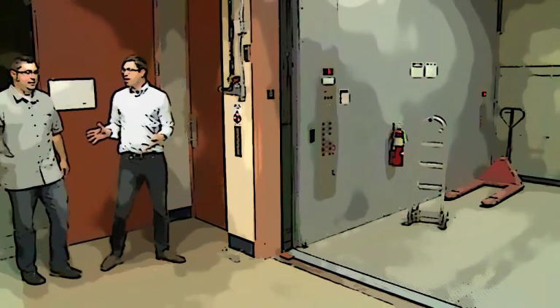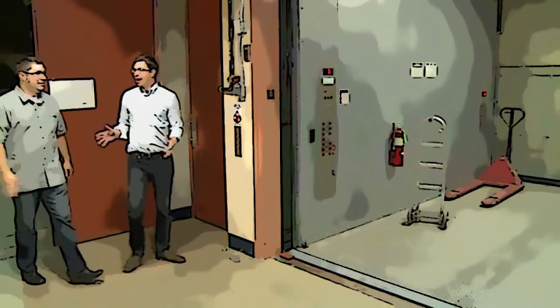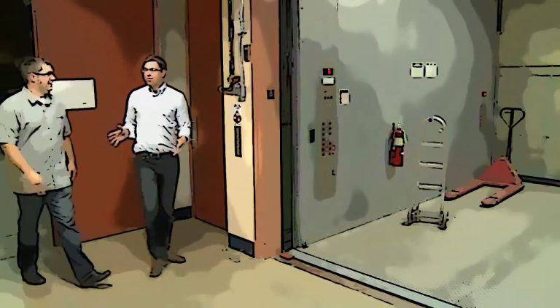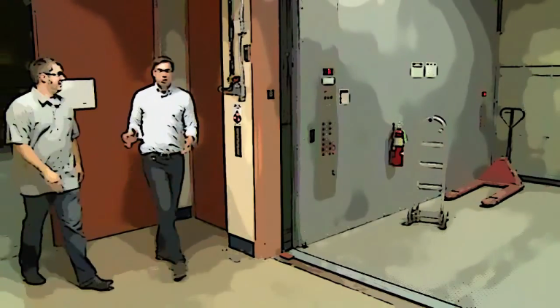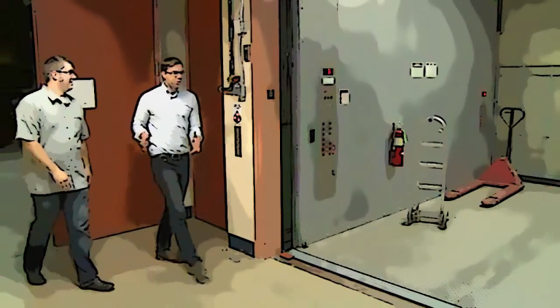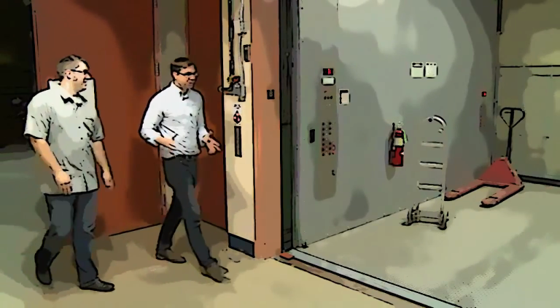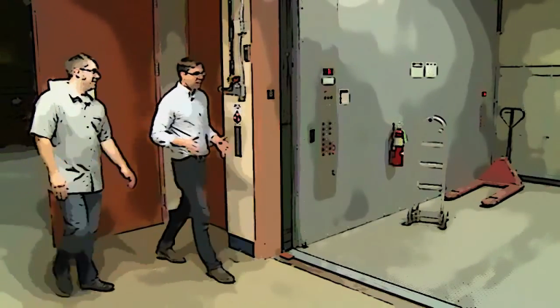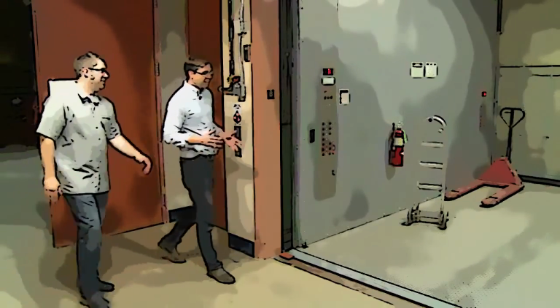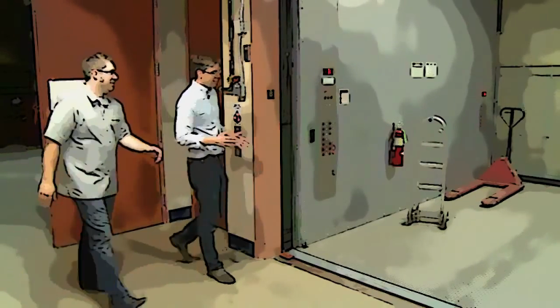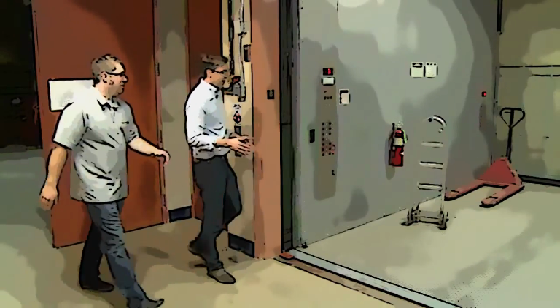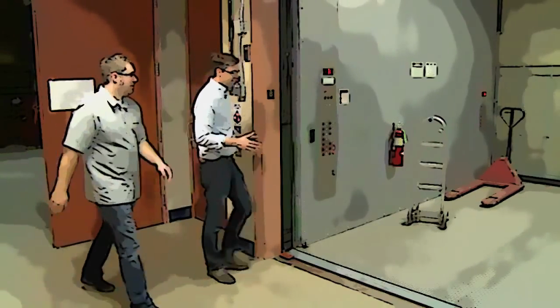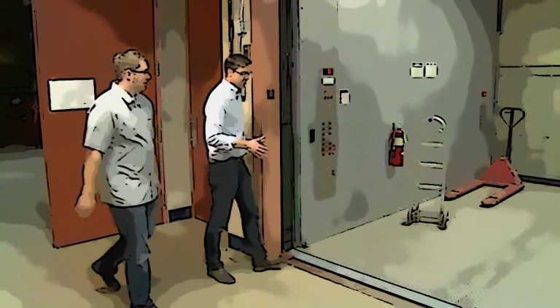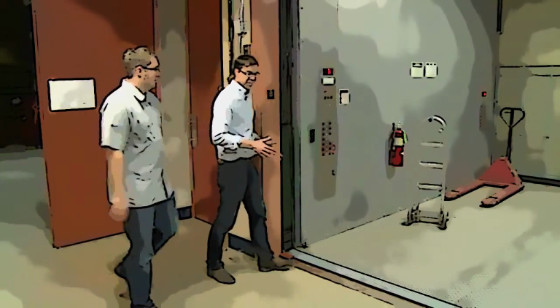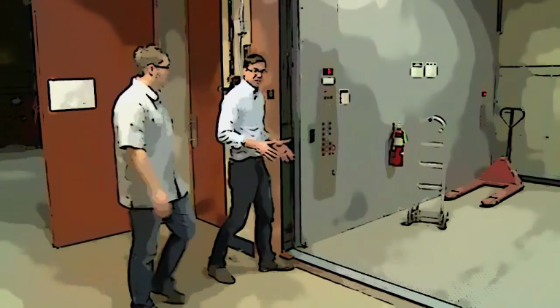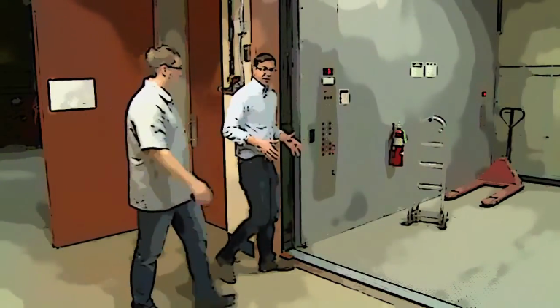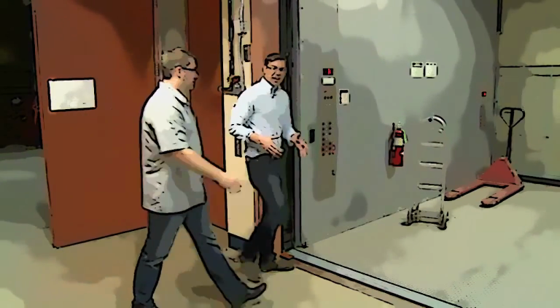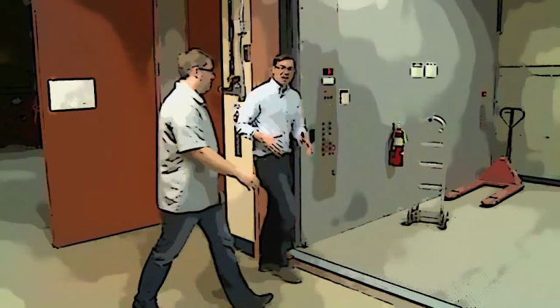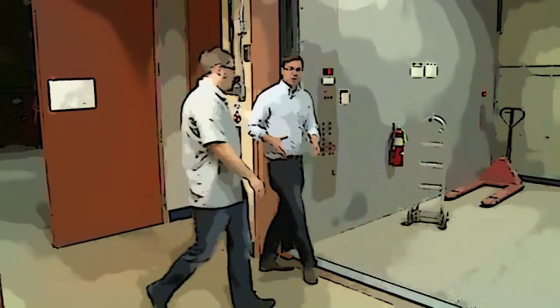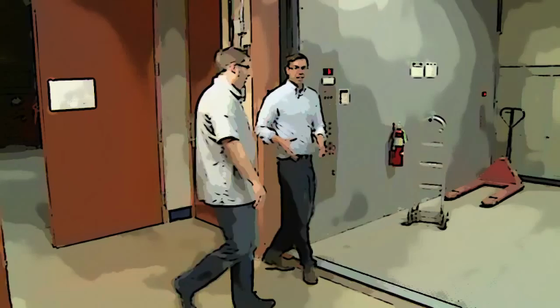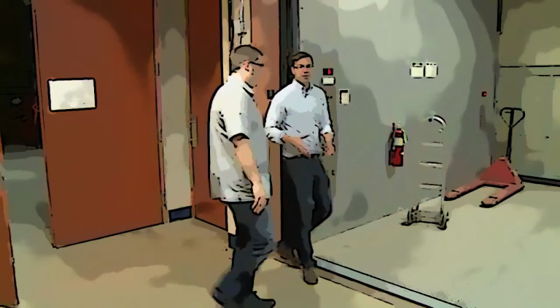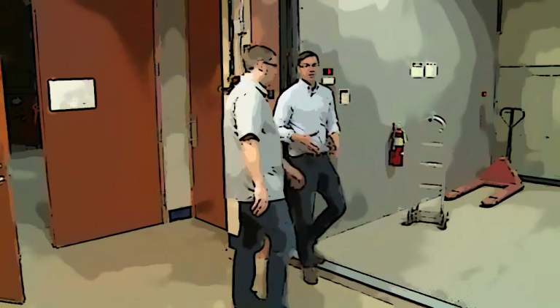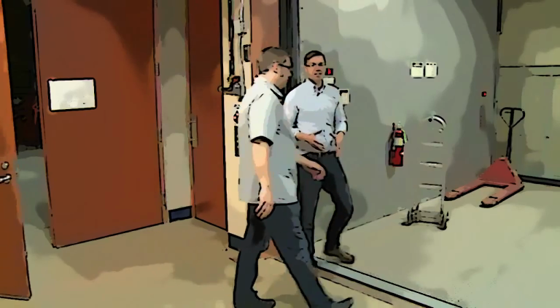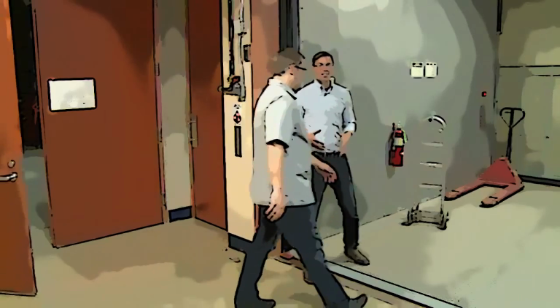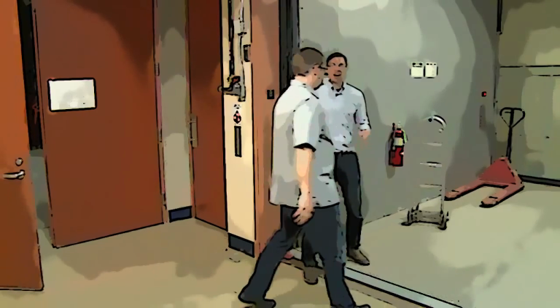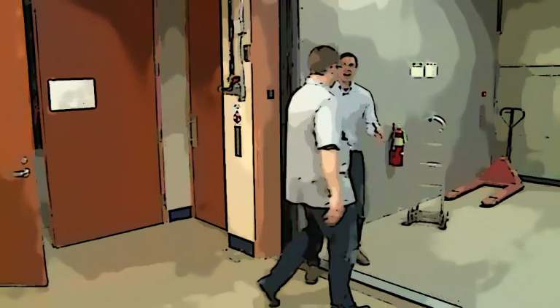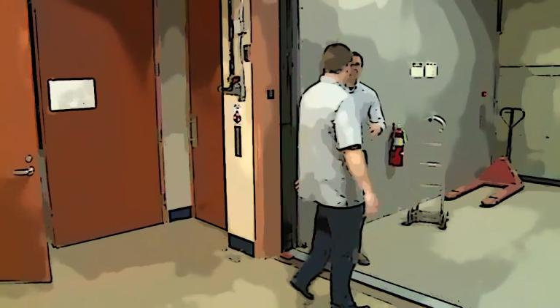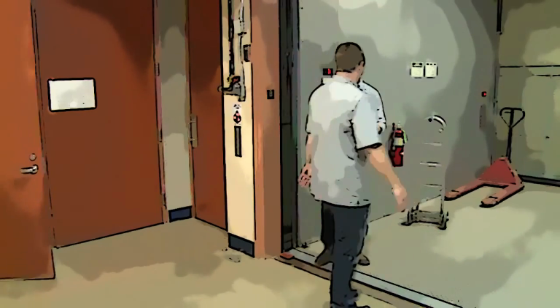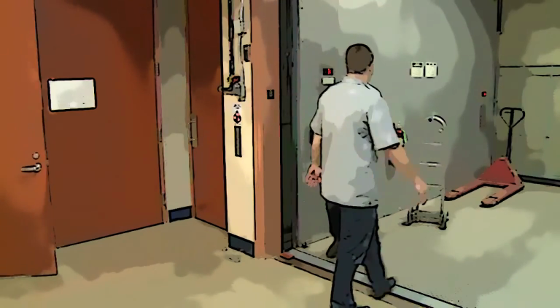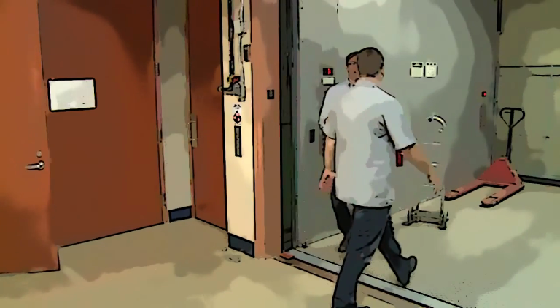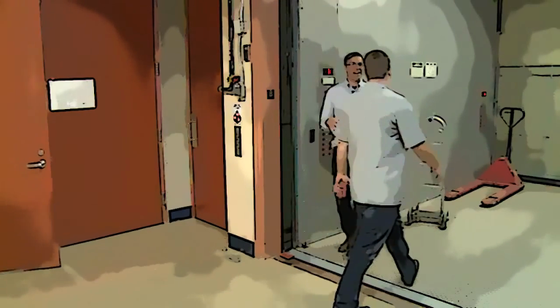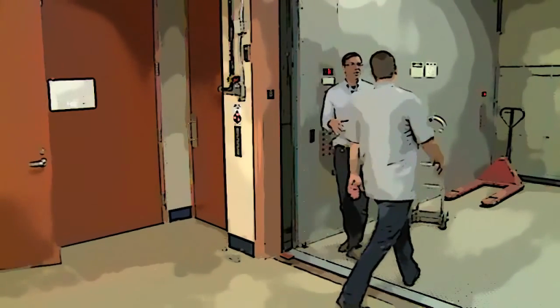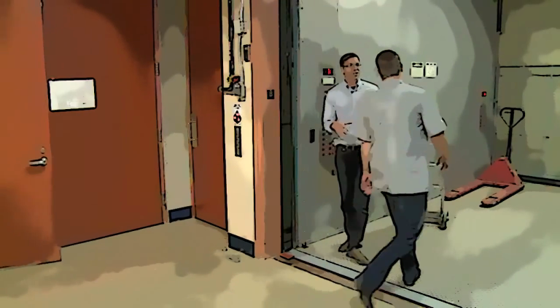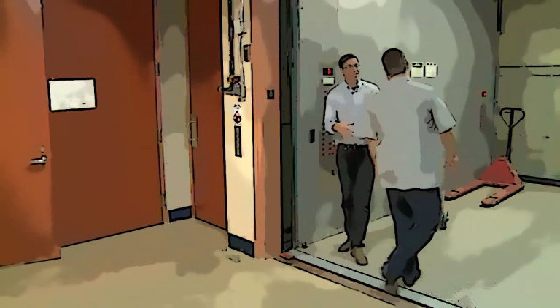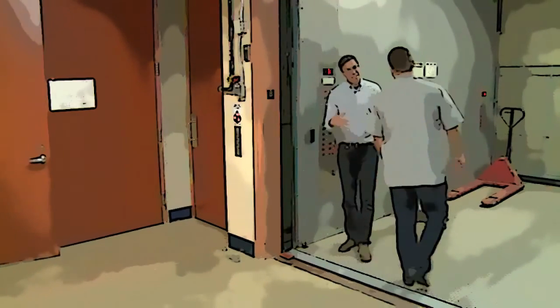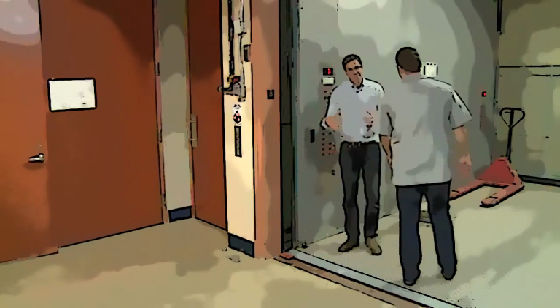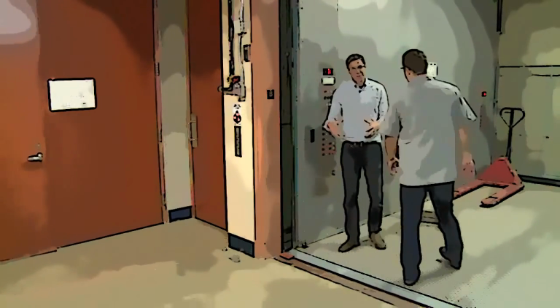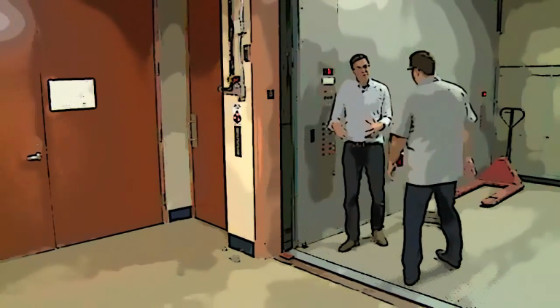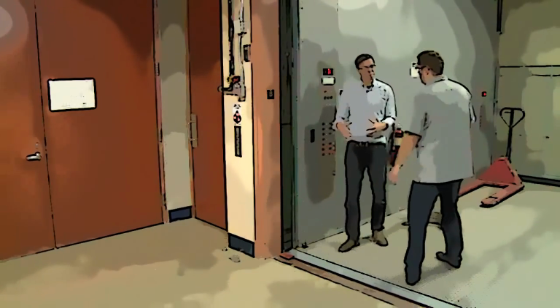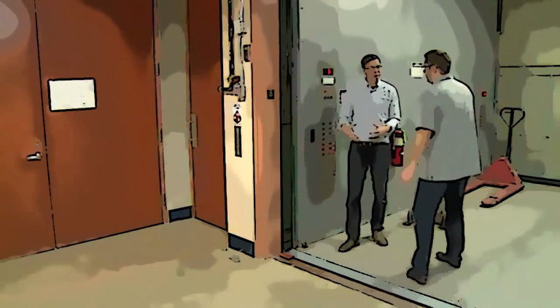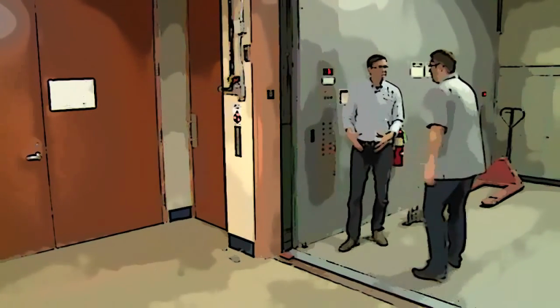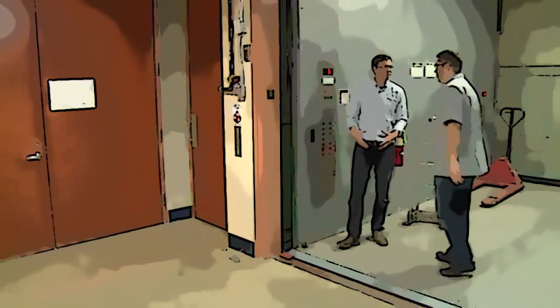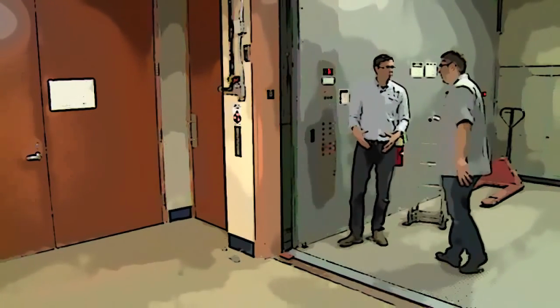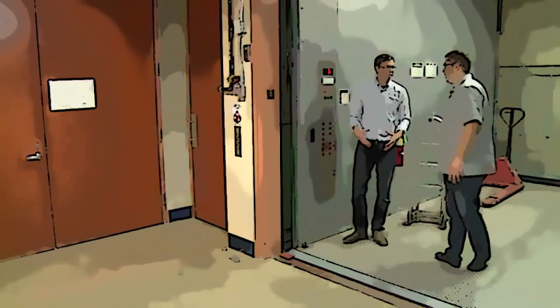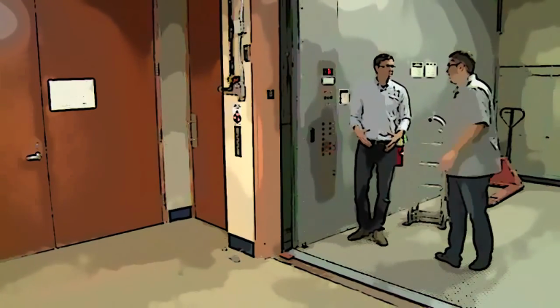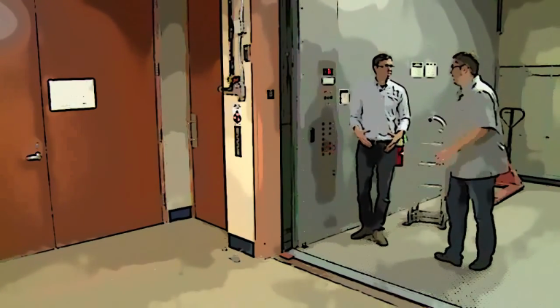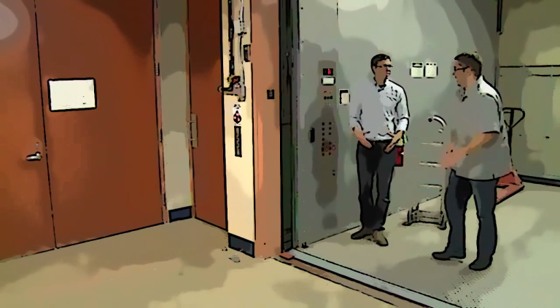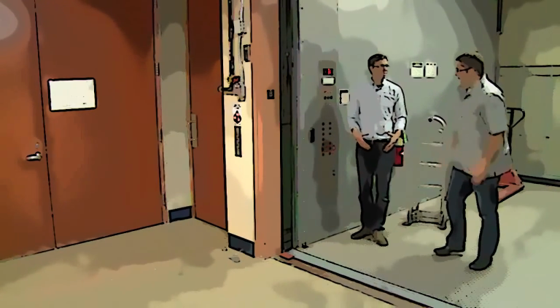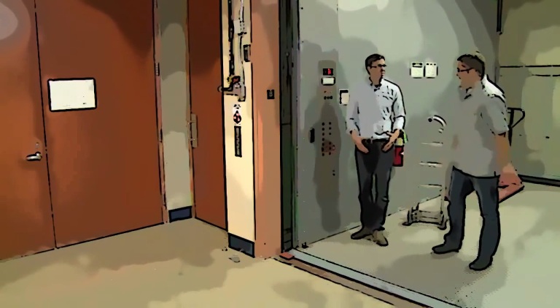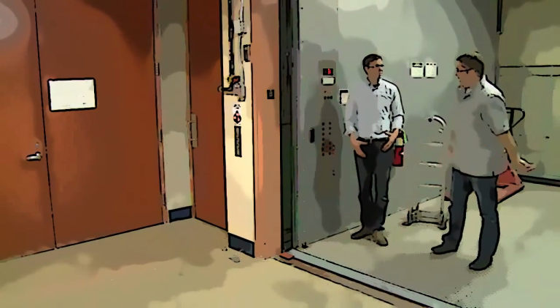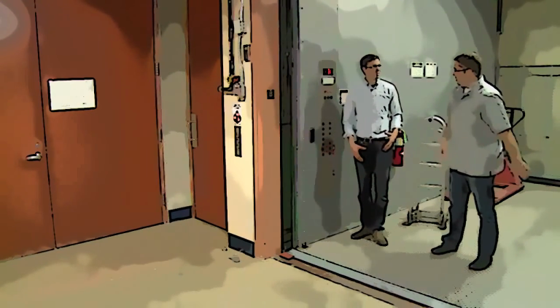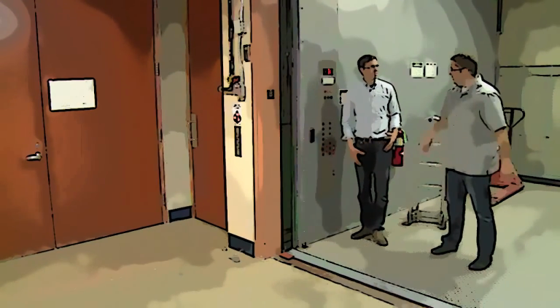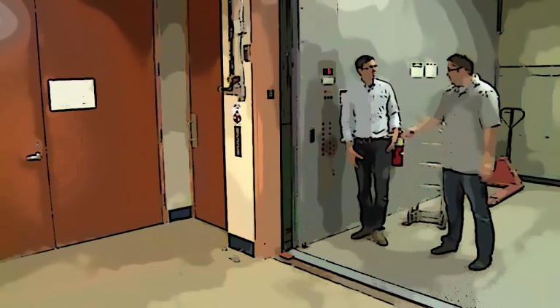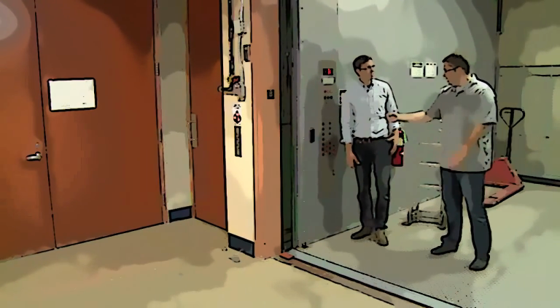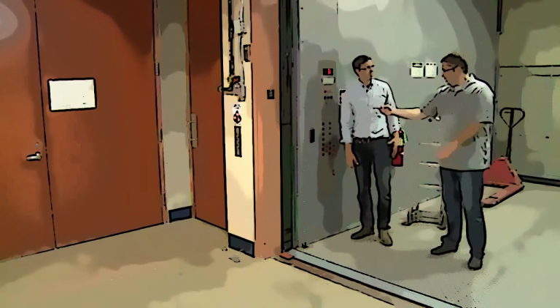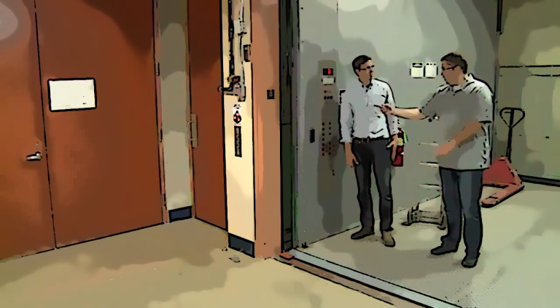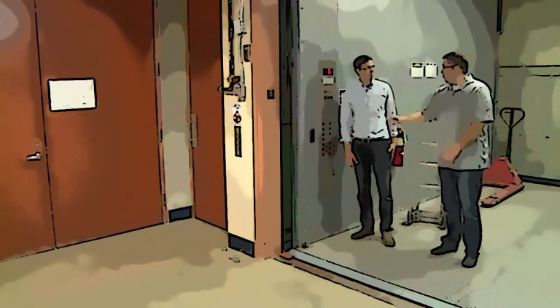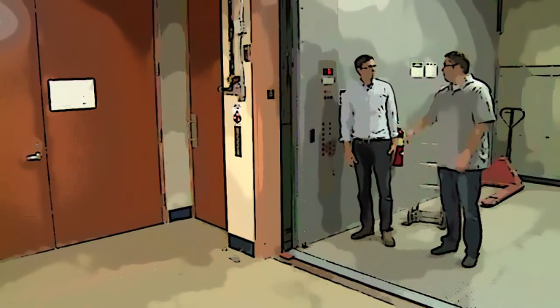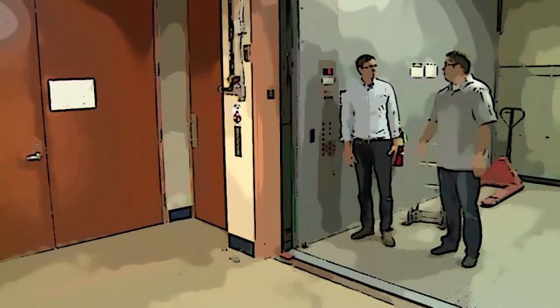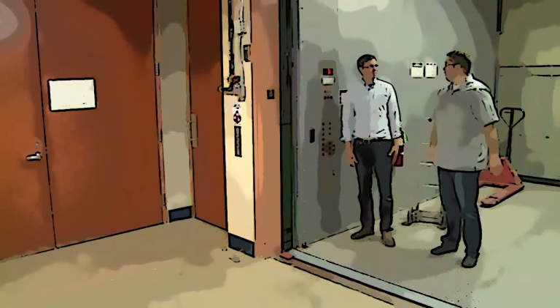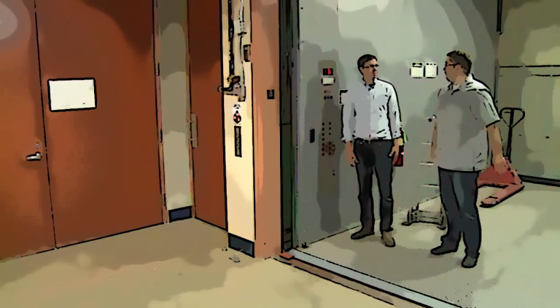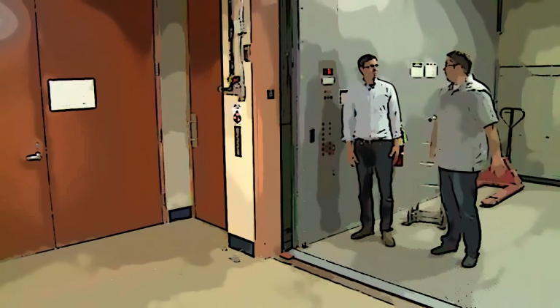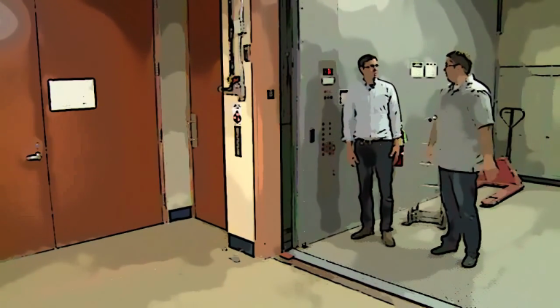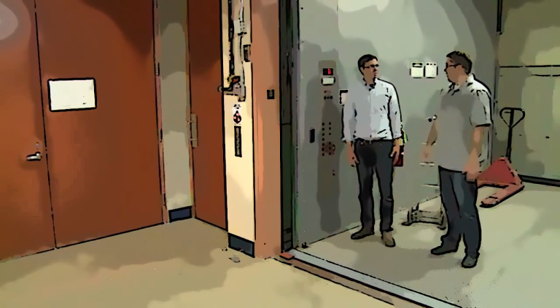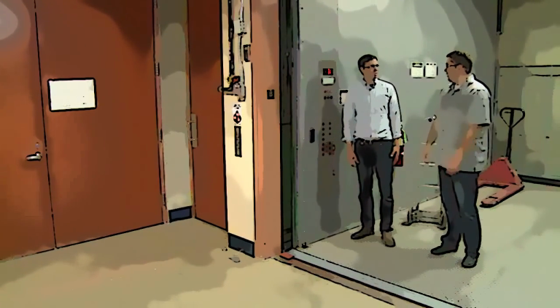That was a lot of stuff. I can't believe there's an entire collection here in your basement. Actually, there's three more floors.